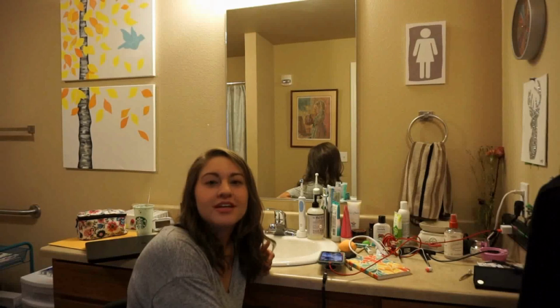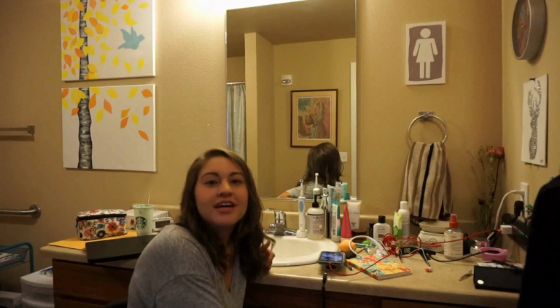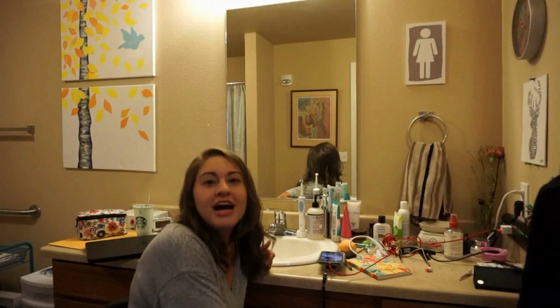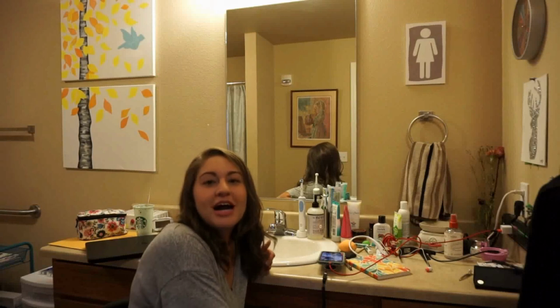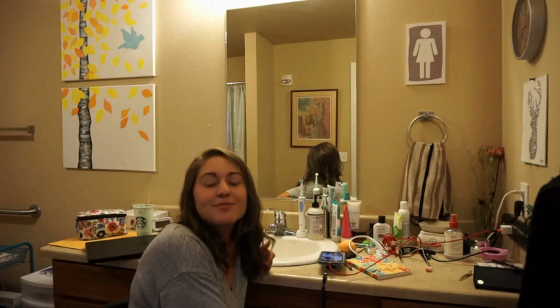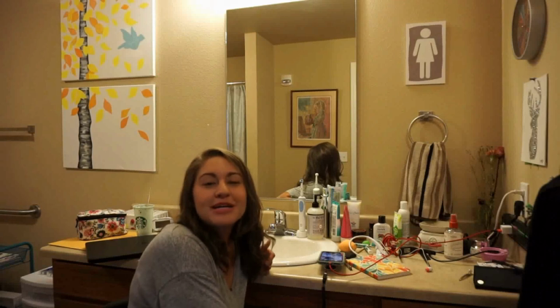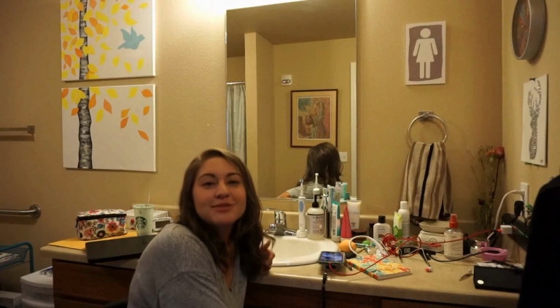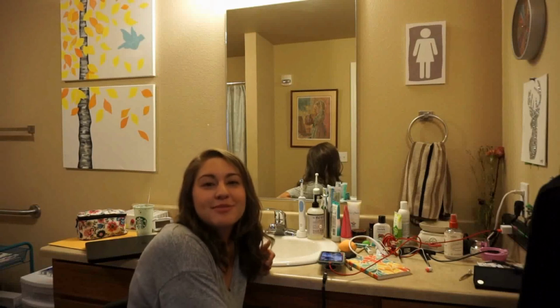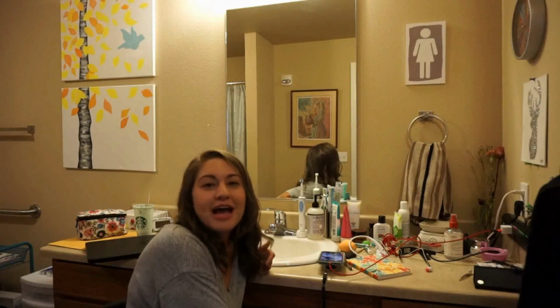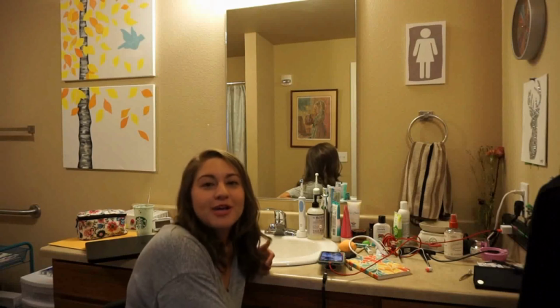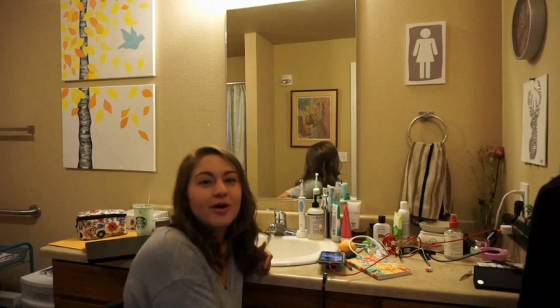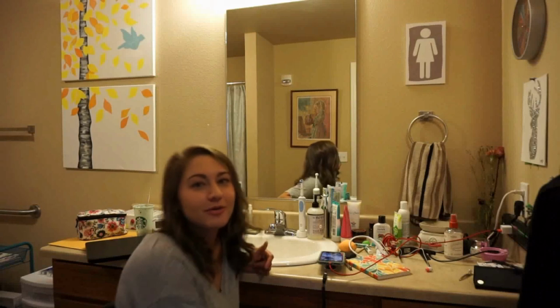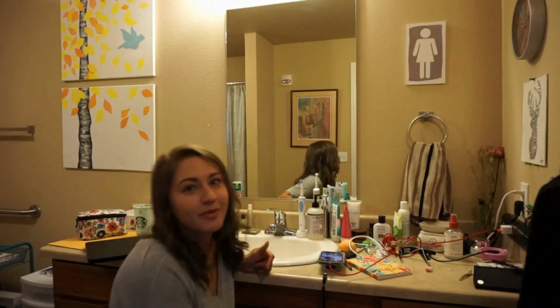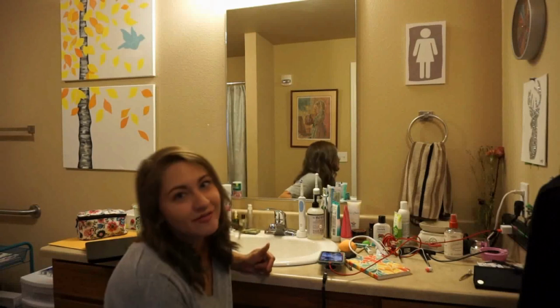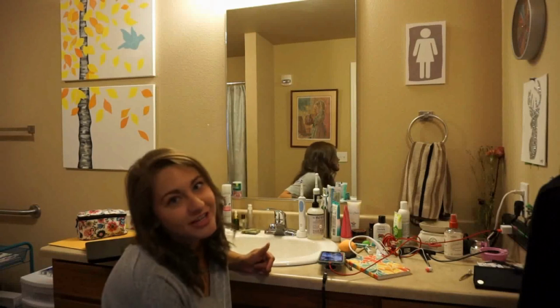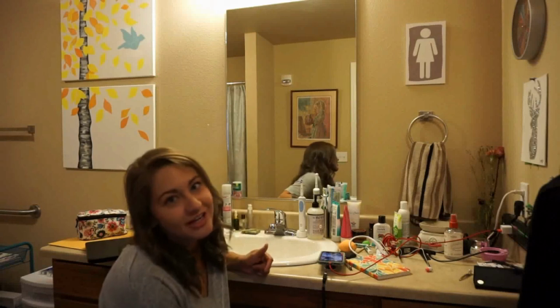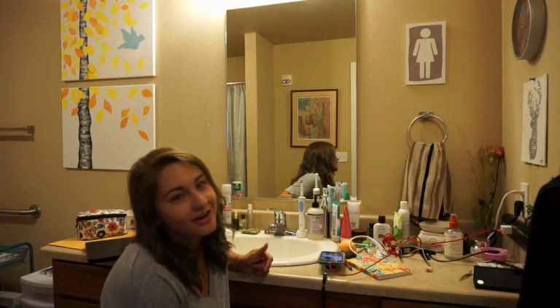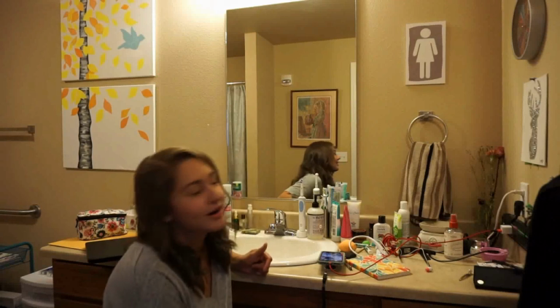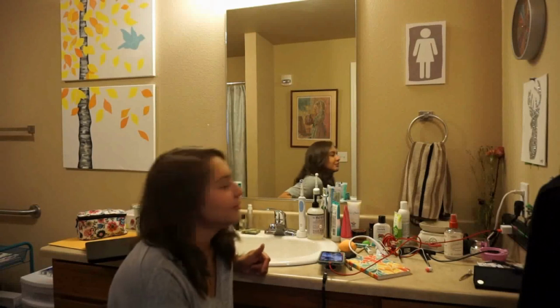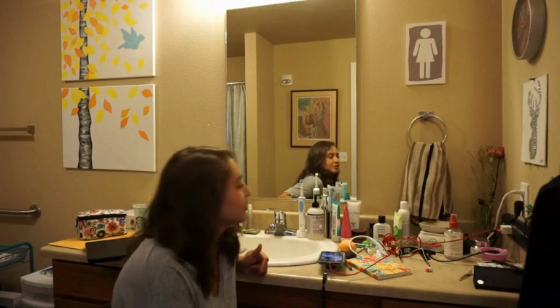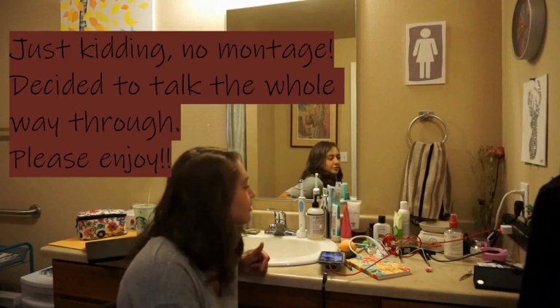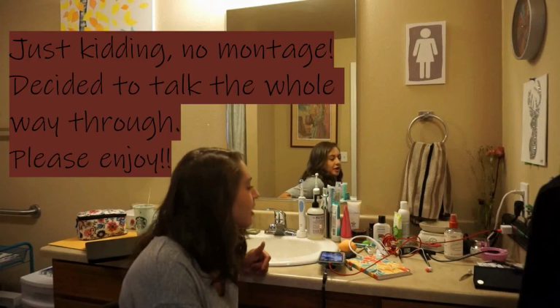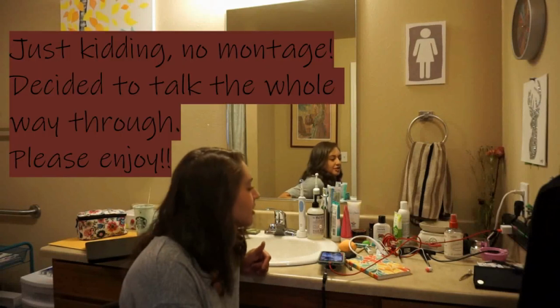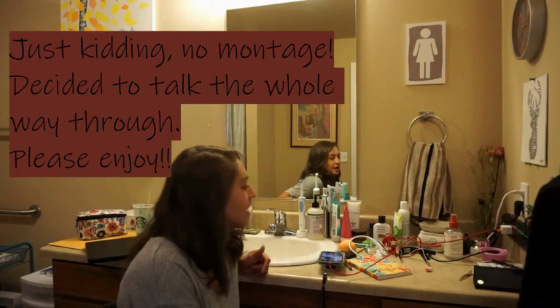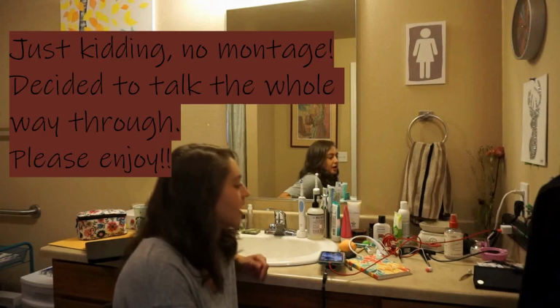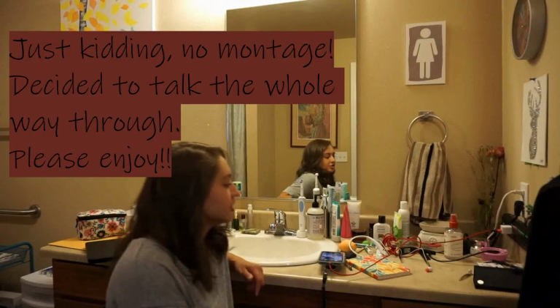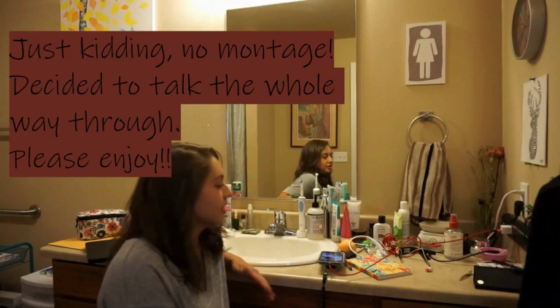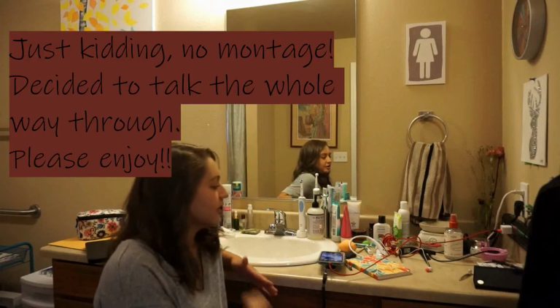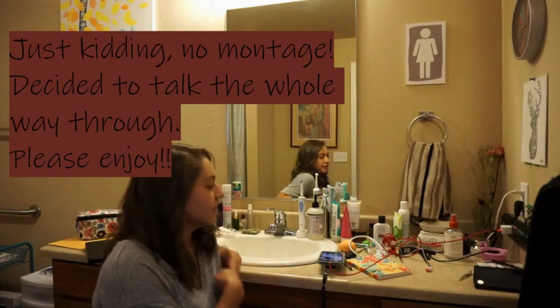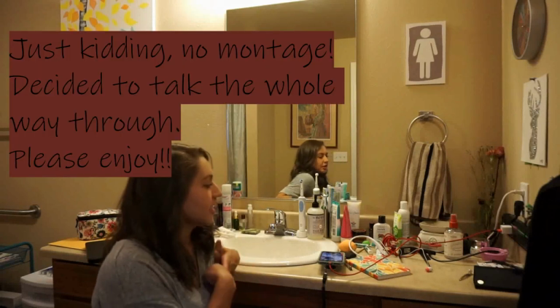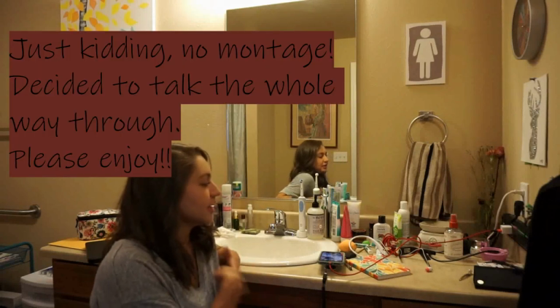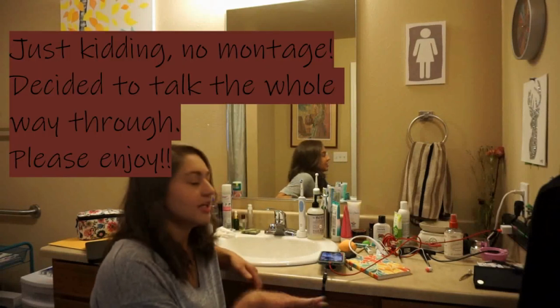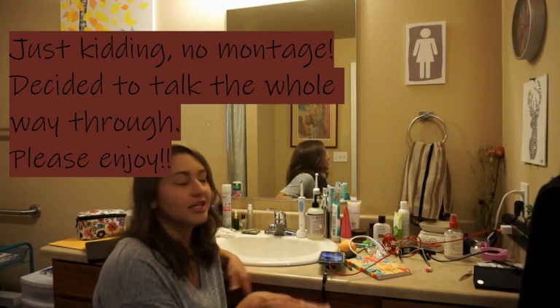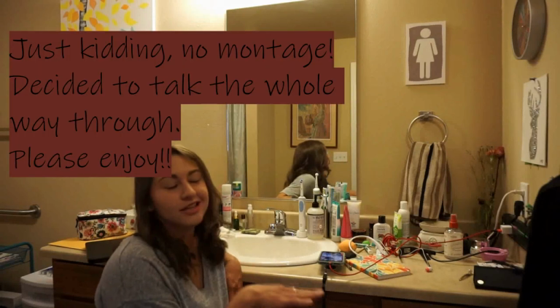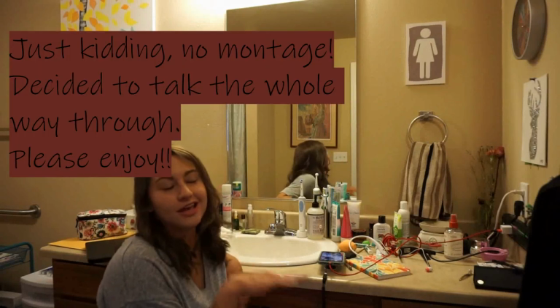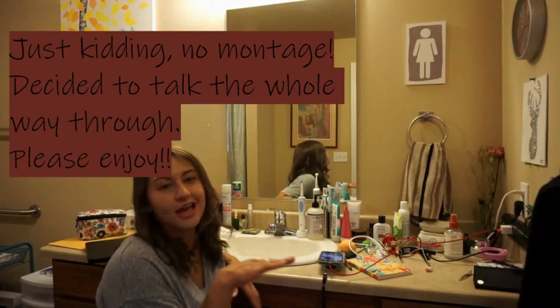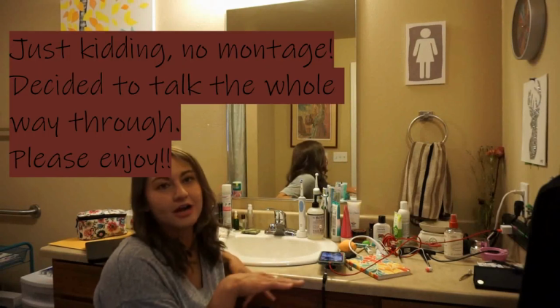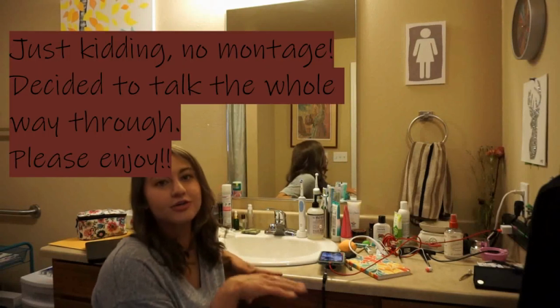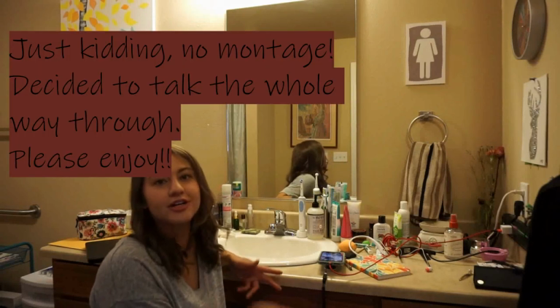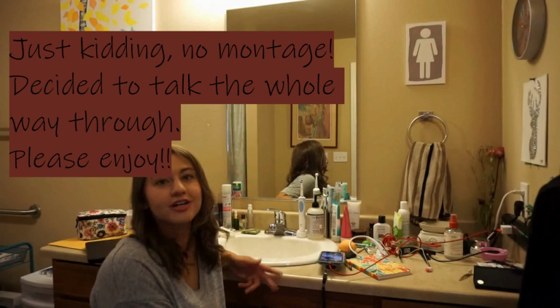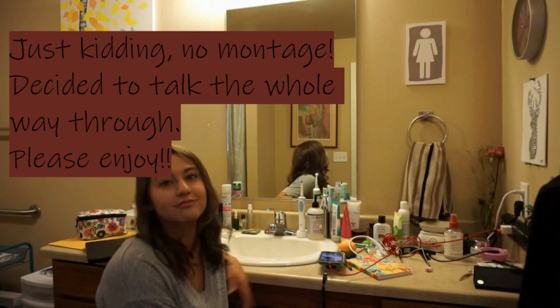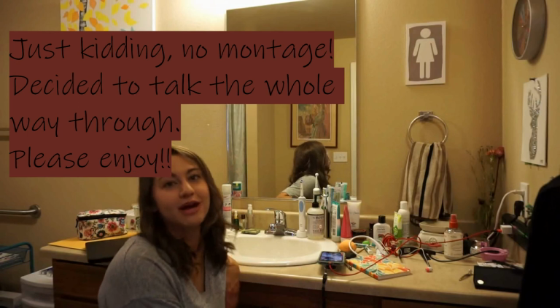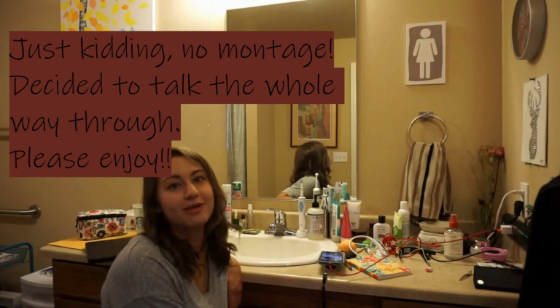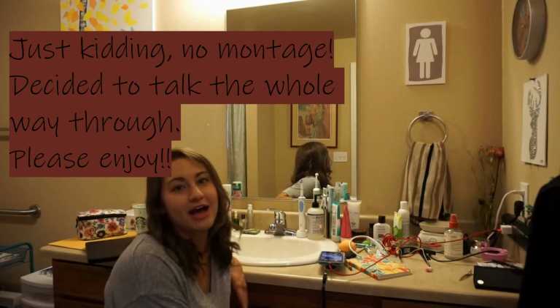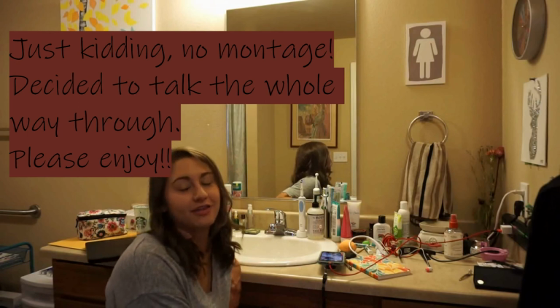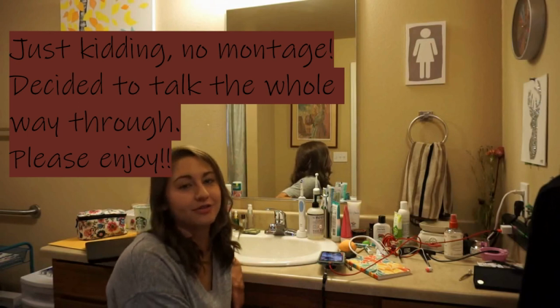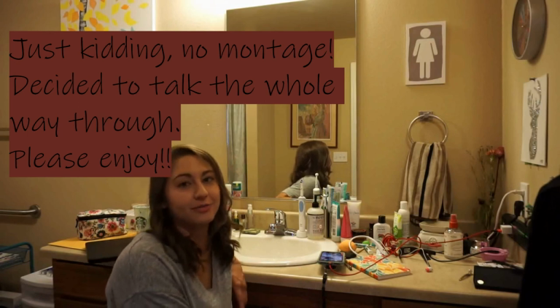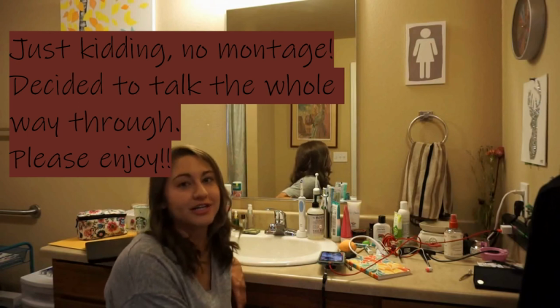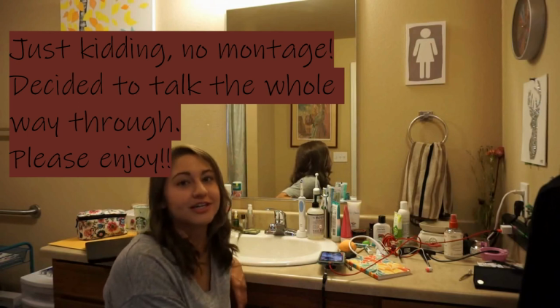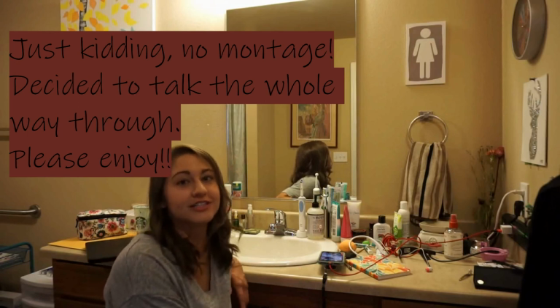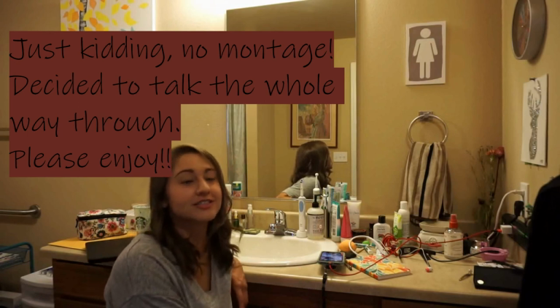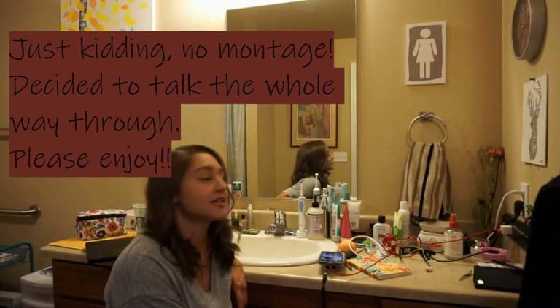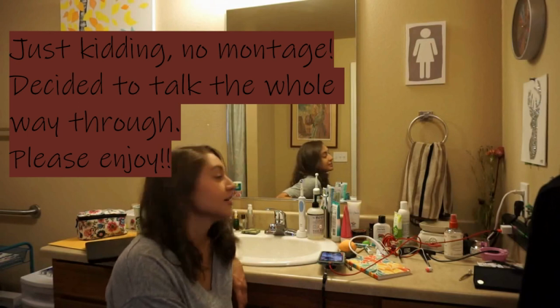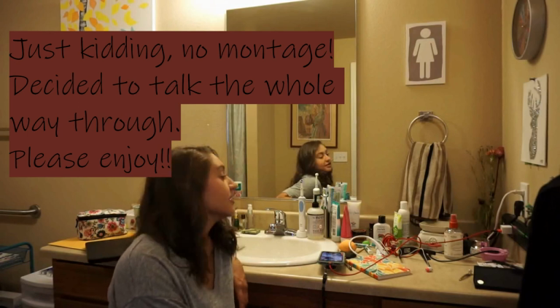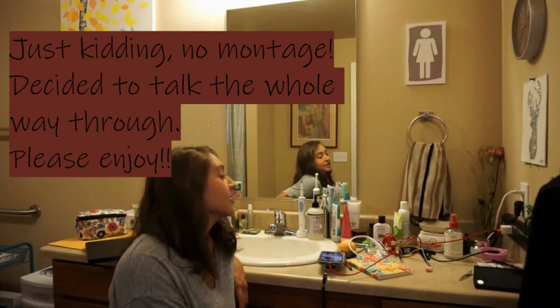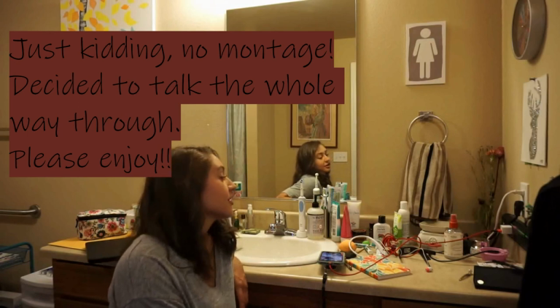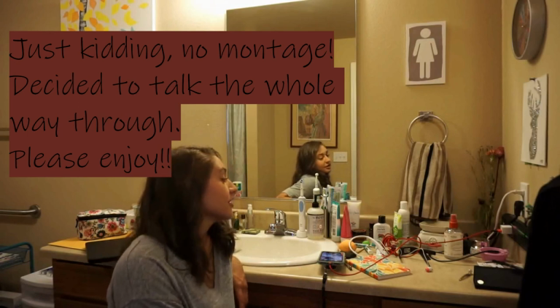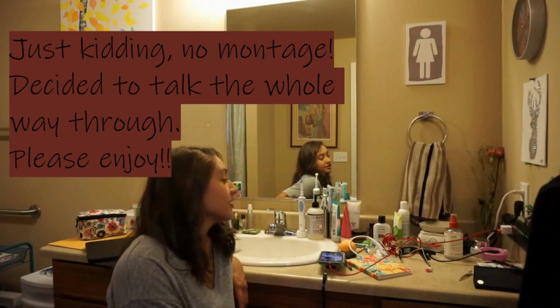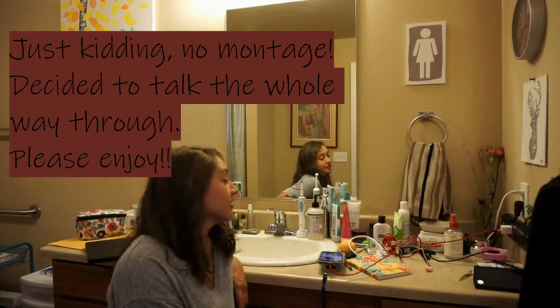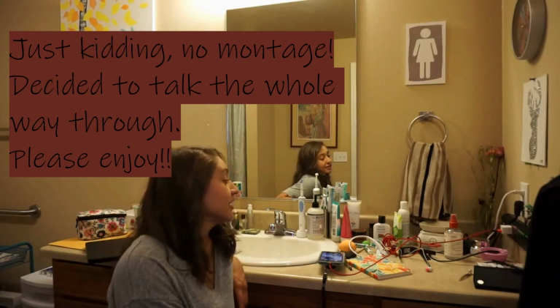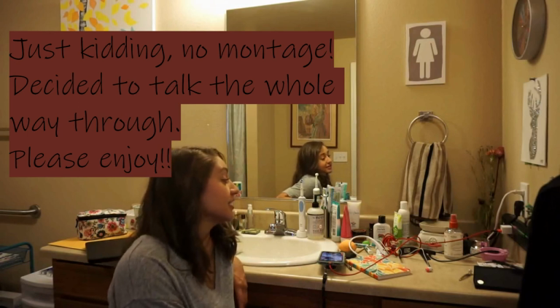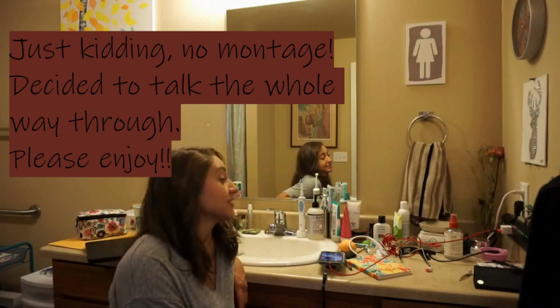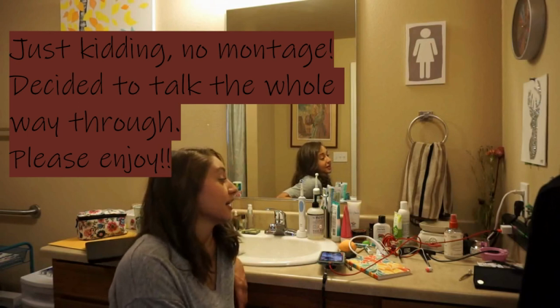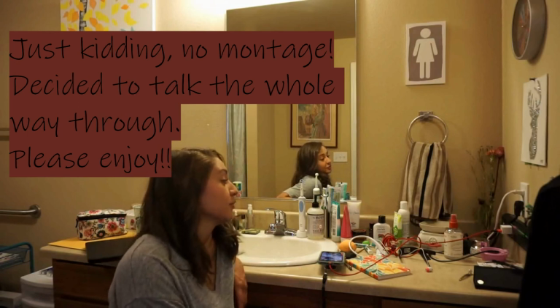Hi, my name's Maddie. Welcome to my video. I'm going to do a montage of cleaning the counter of my bathroom because it needs help.